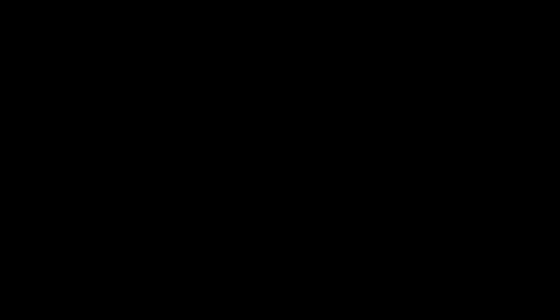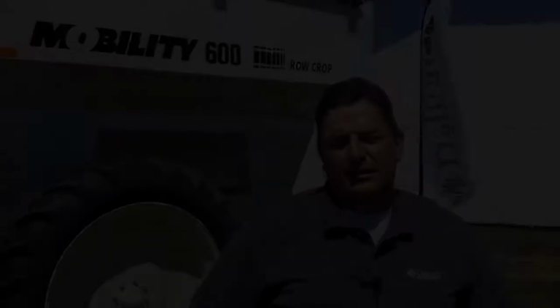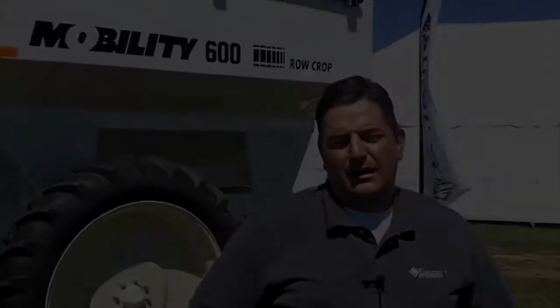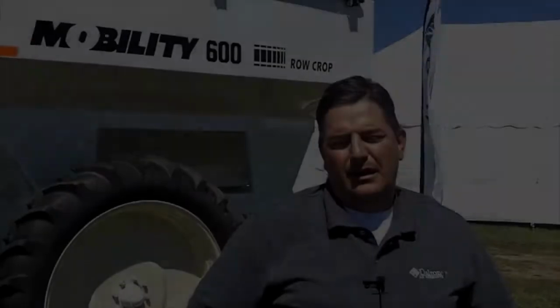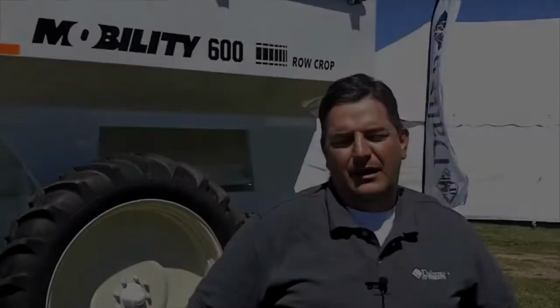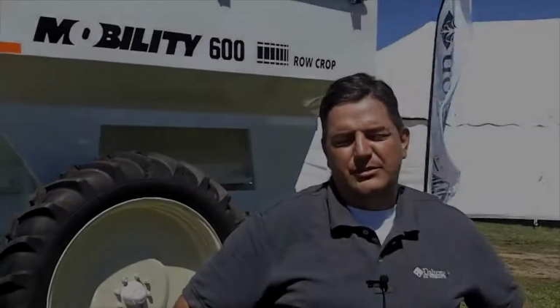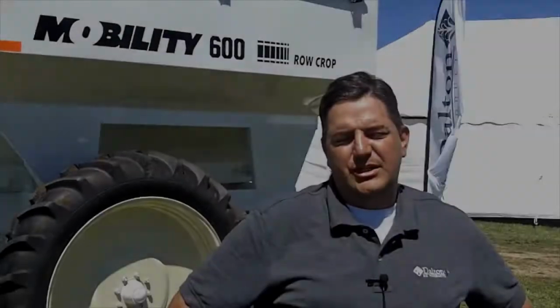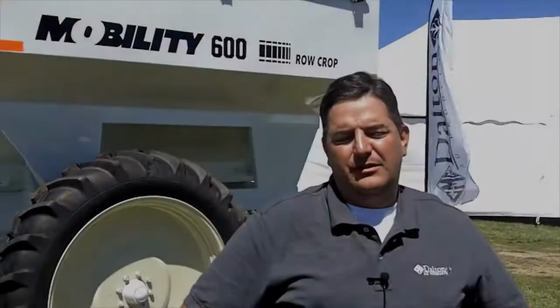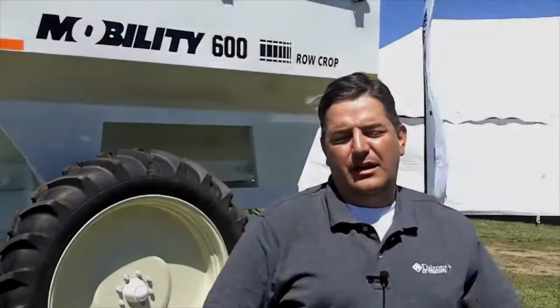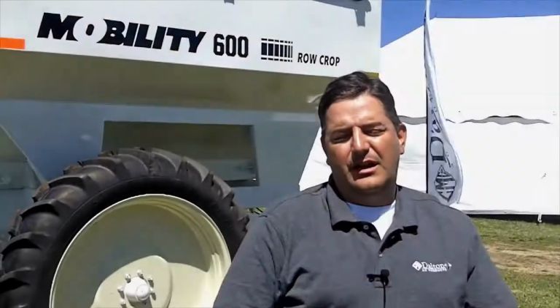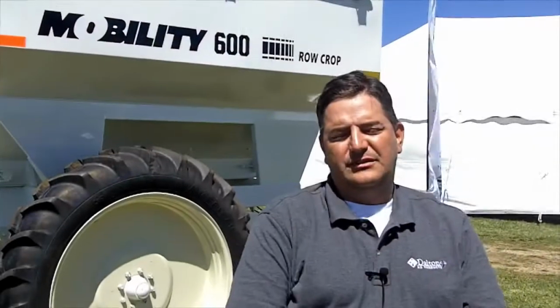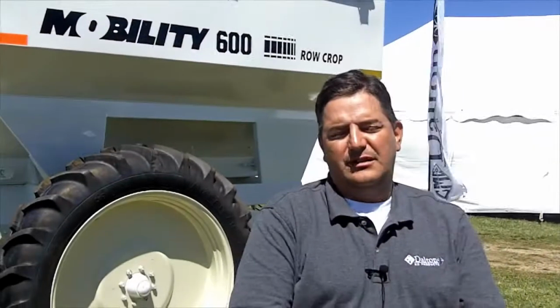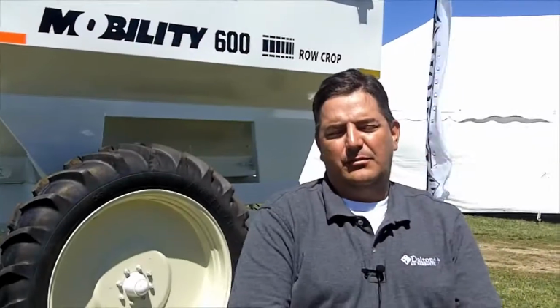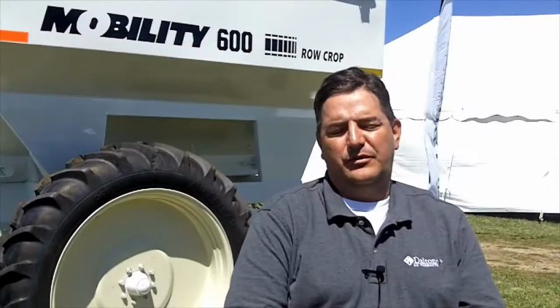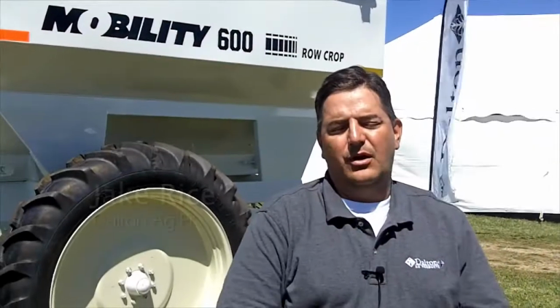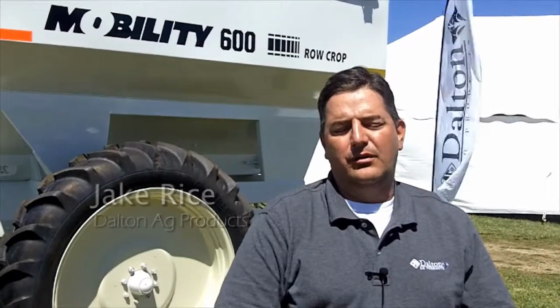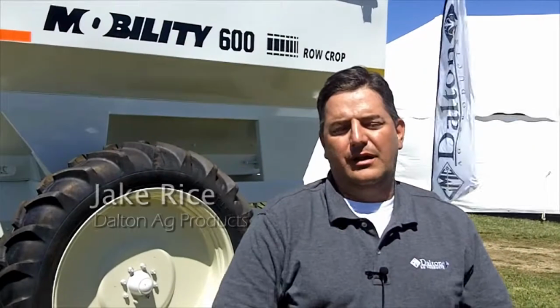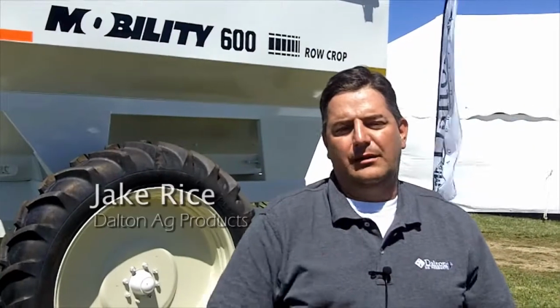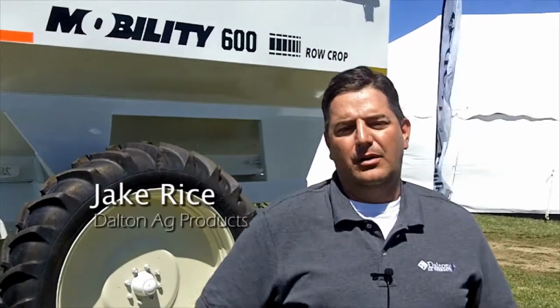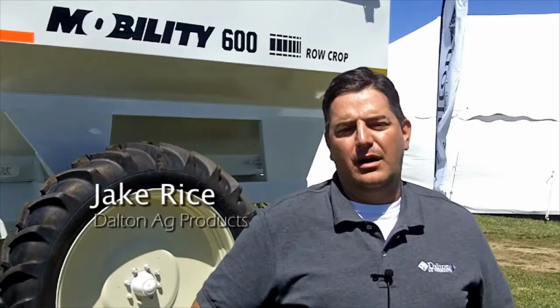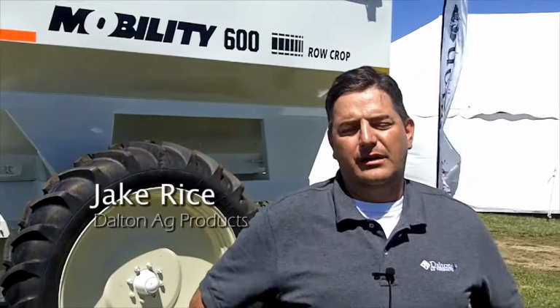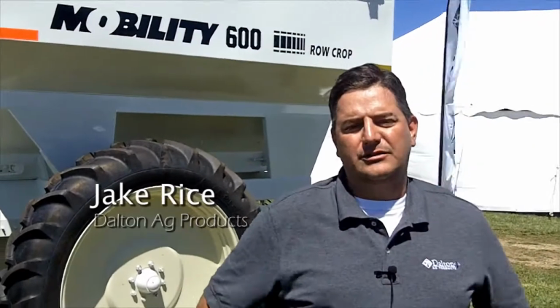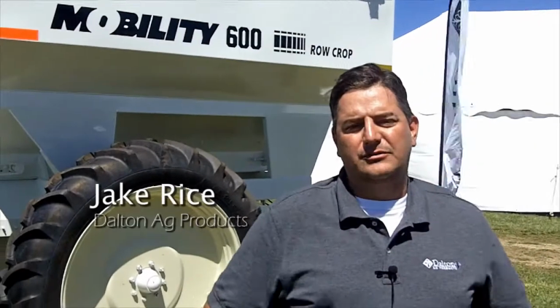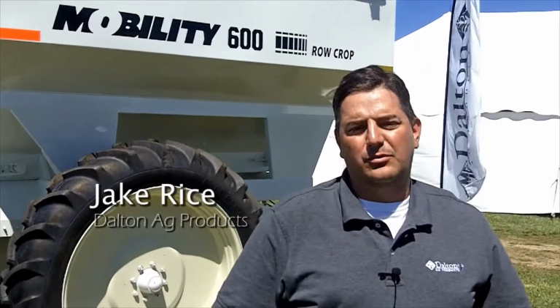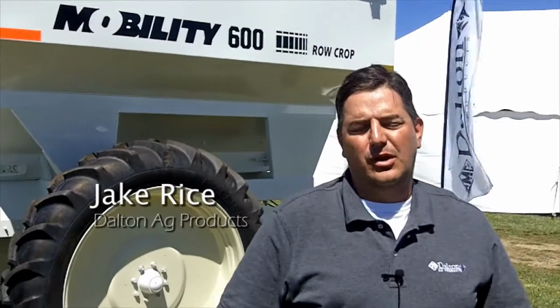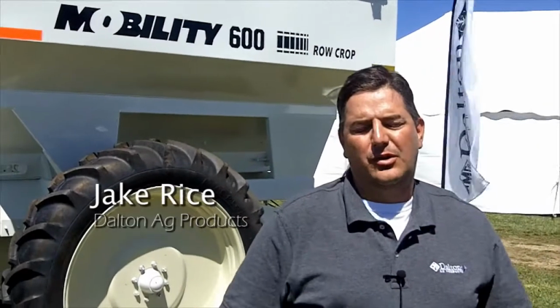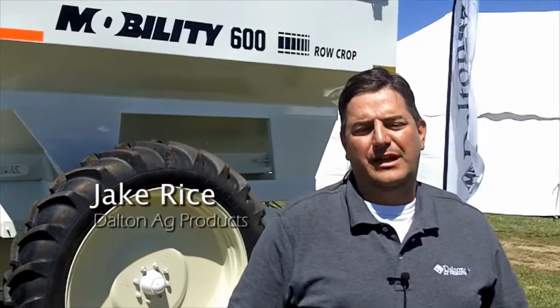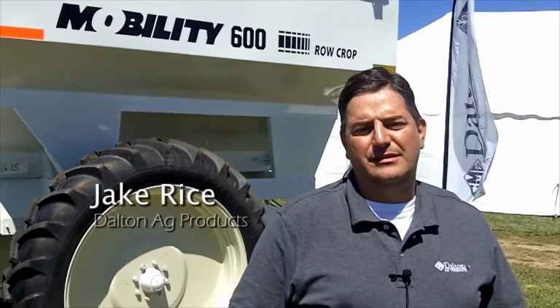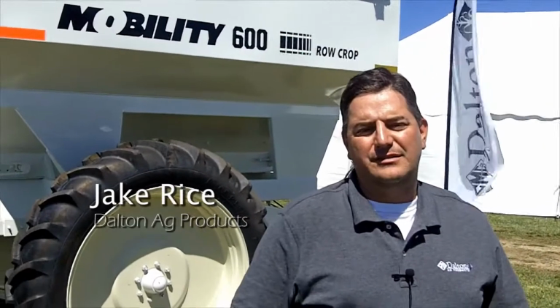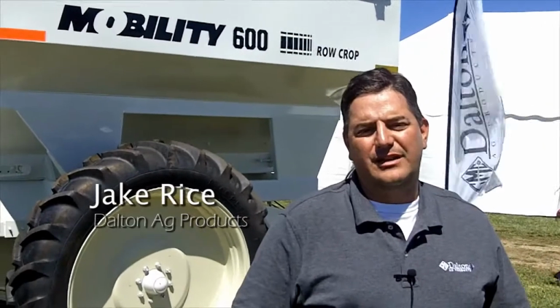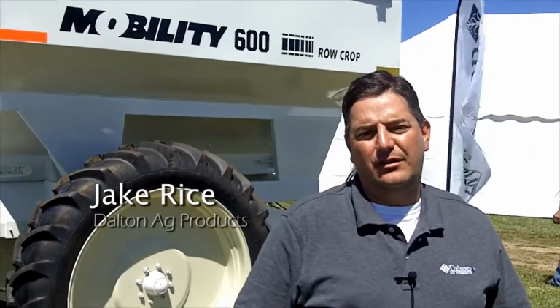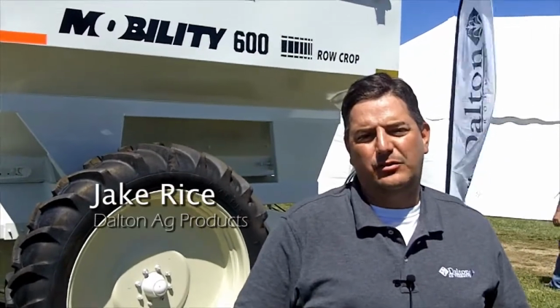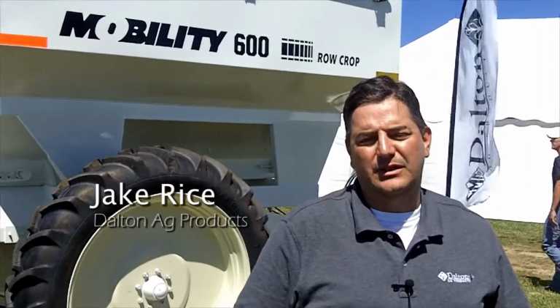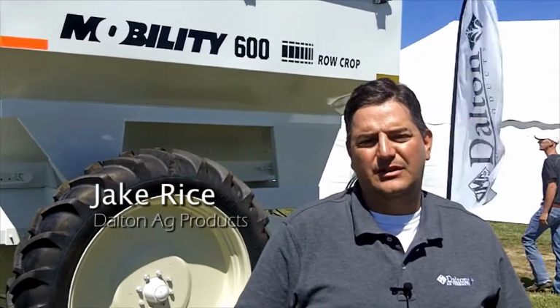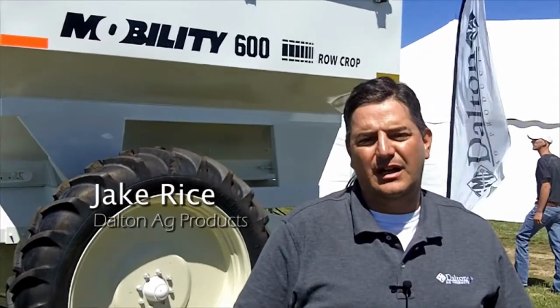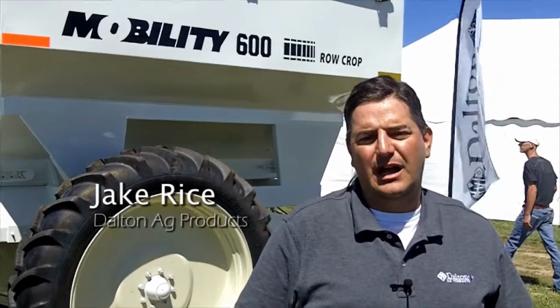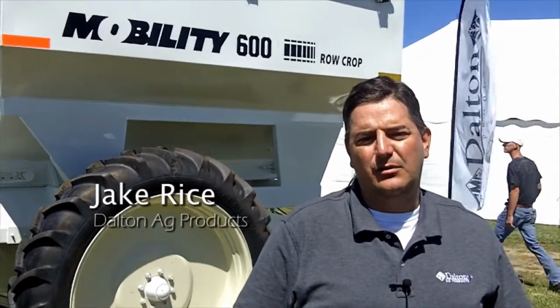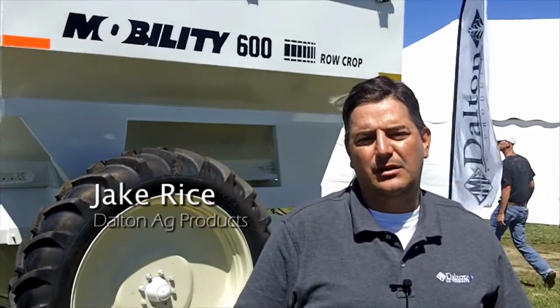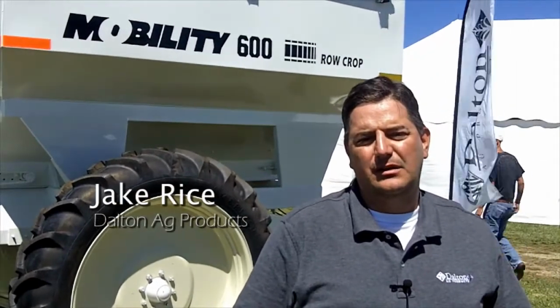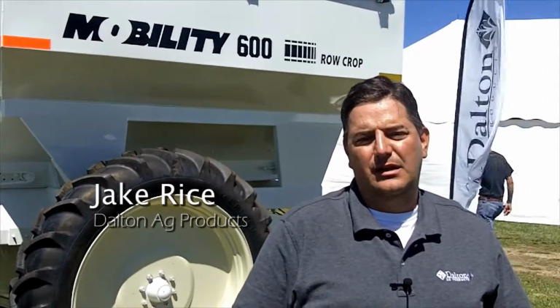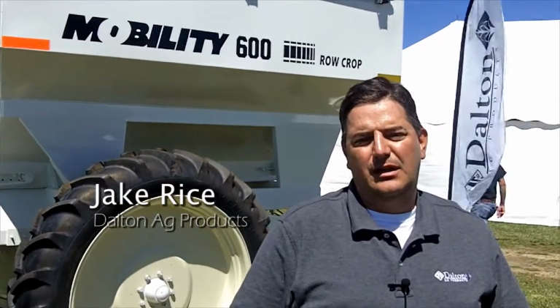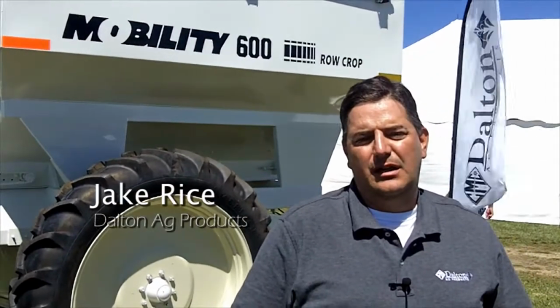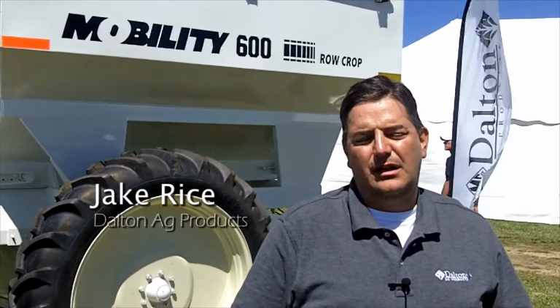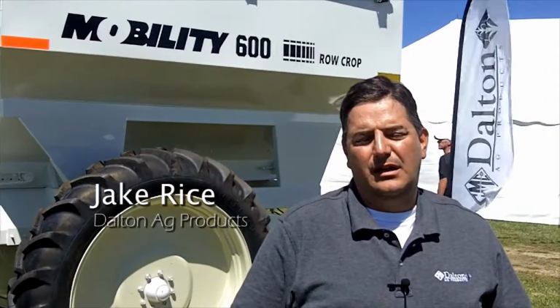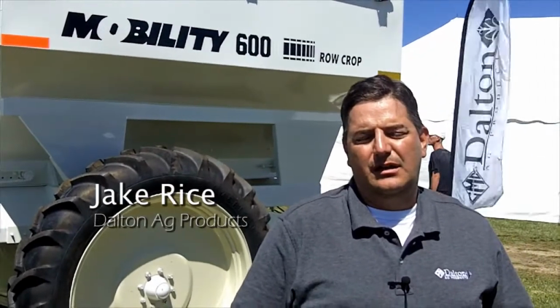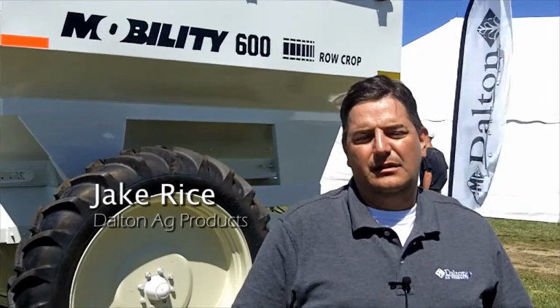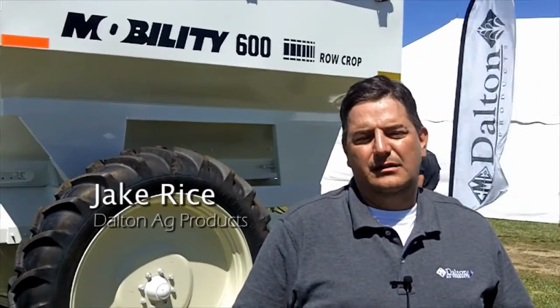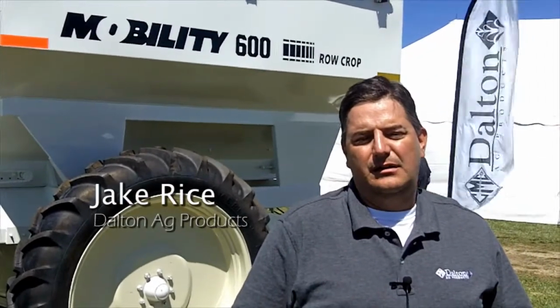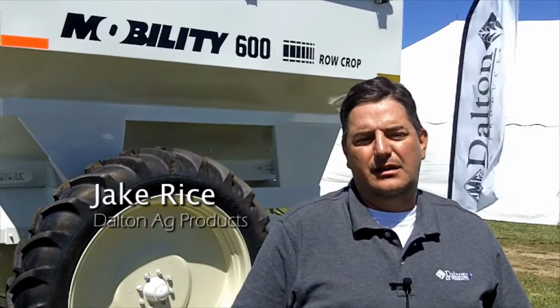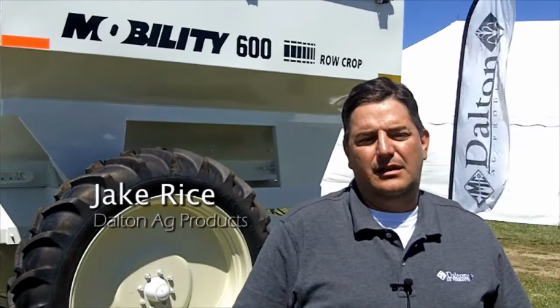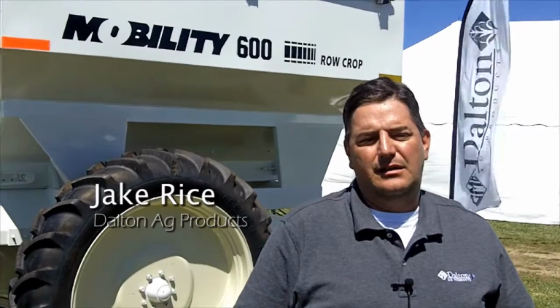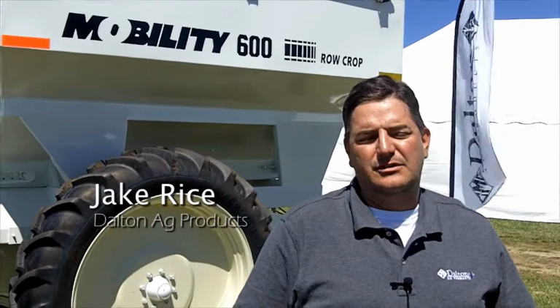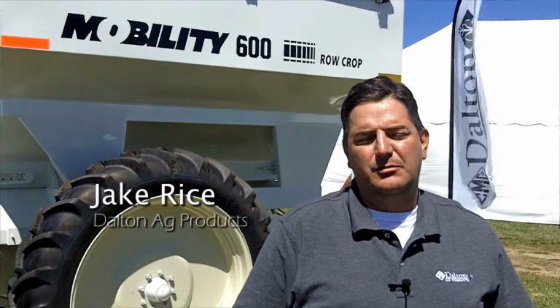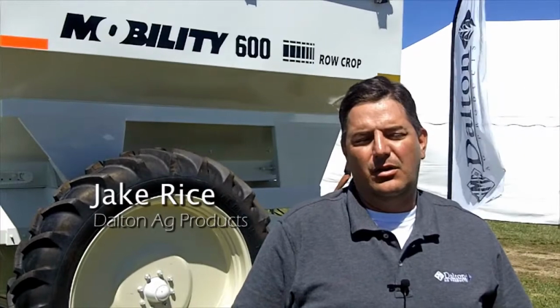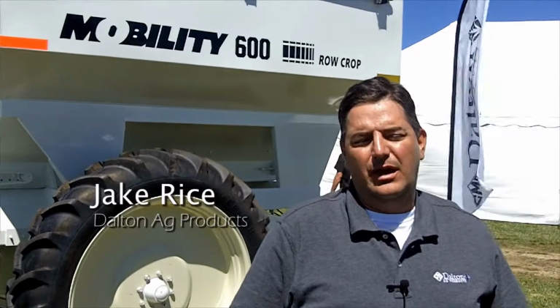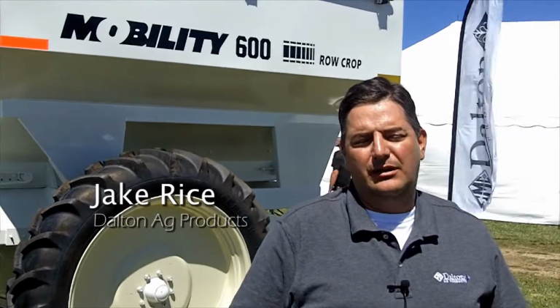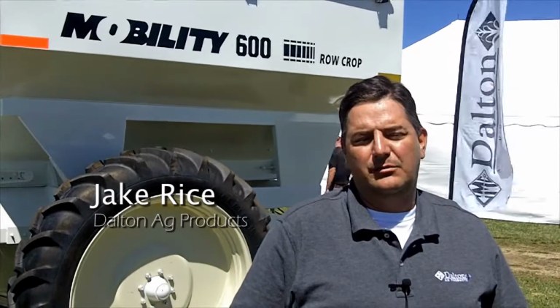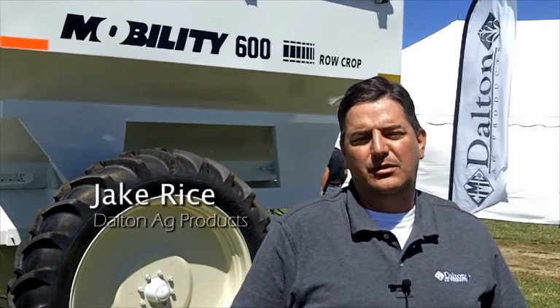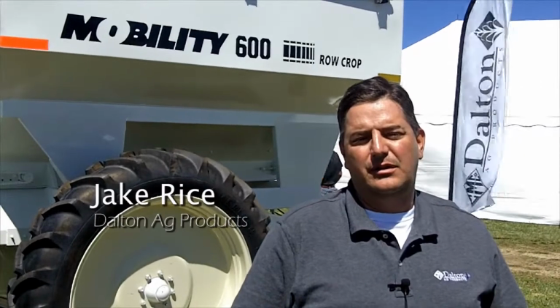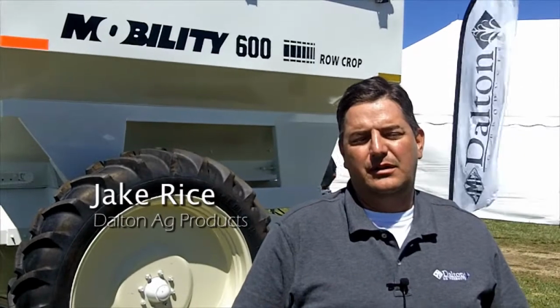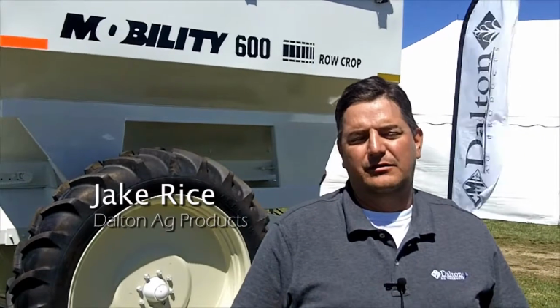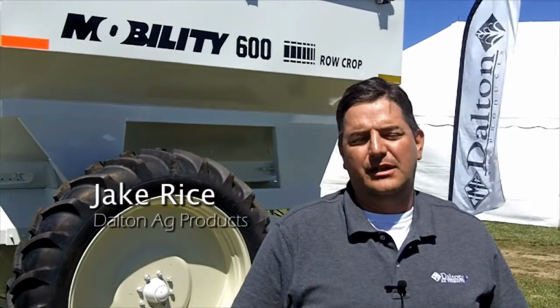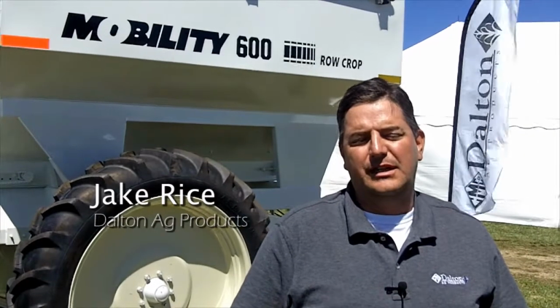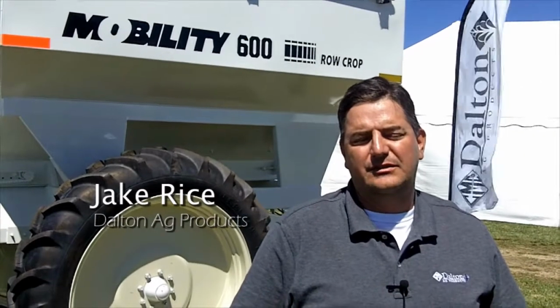Hi, I'm Jake Rice. I'm with Dalton Ag Products. We're located in southwest Iowa in the small ag community of Lennox.